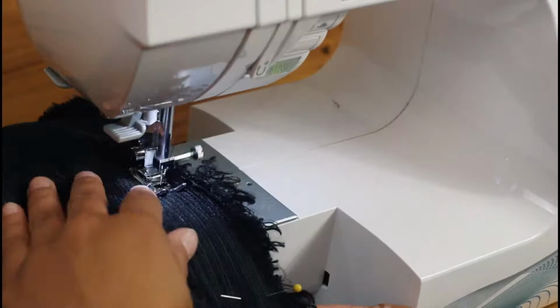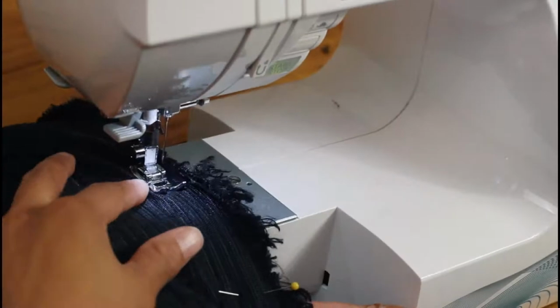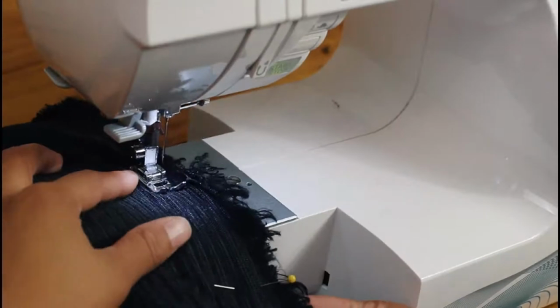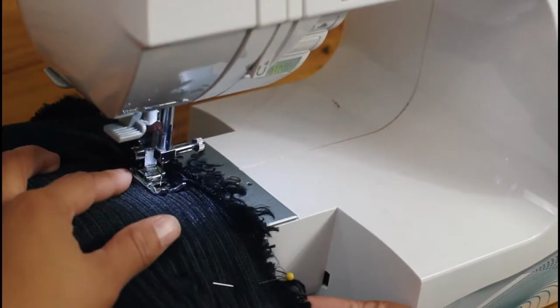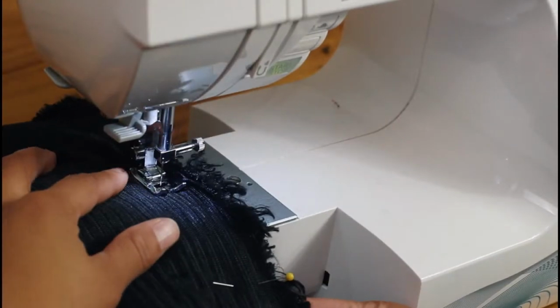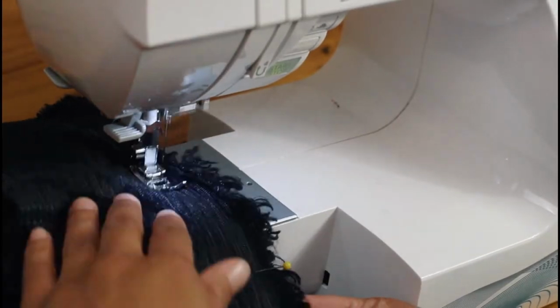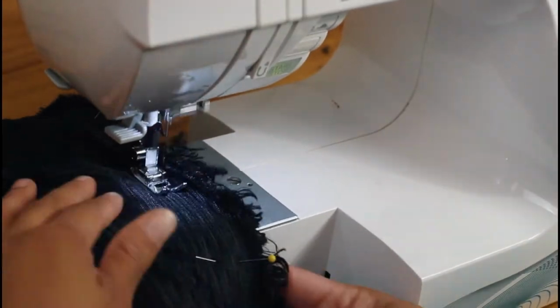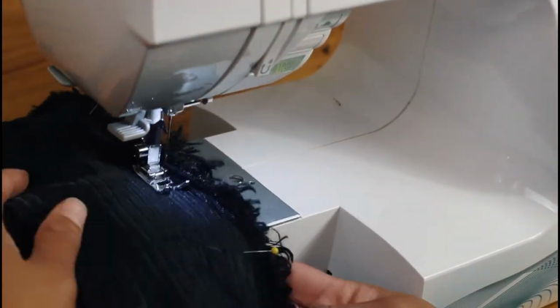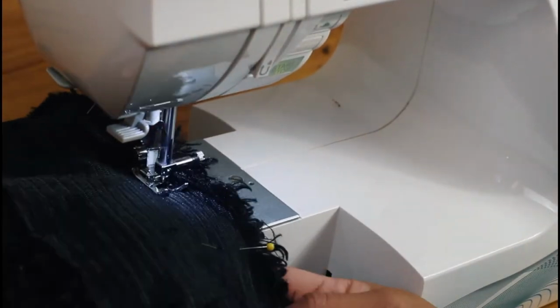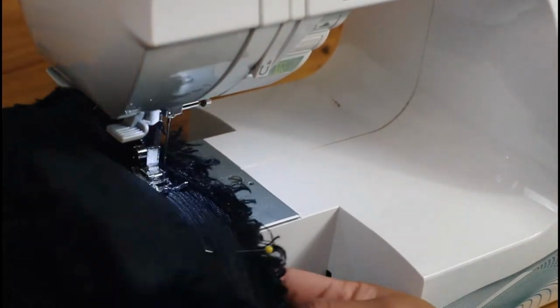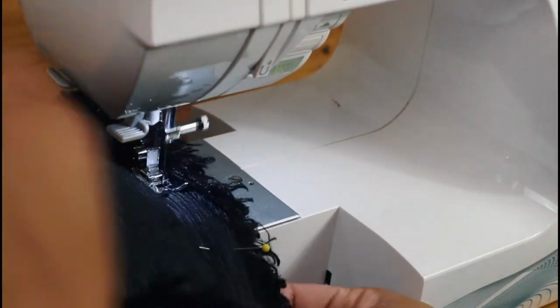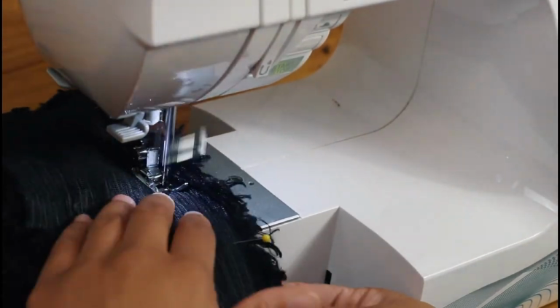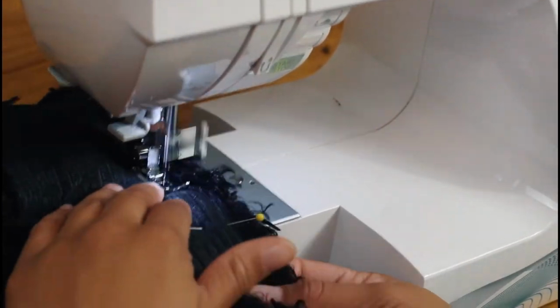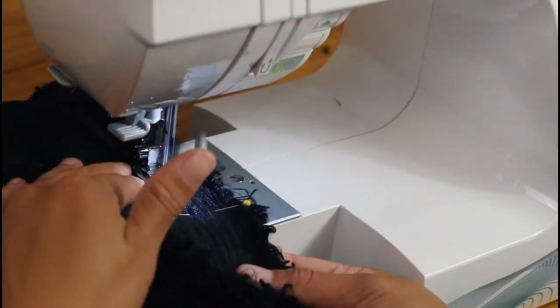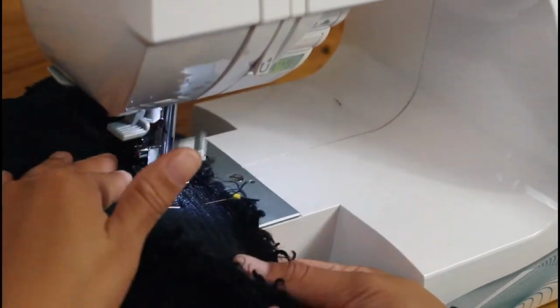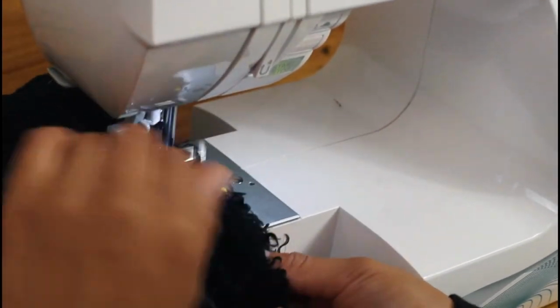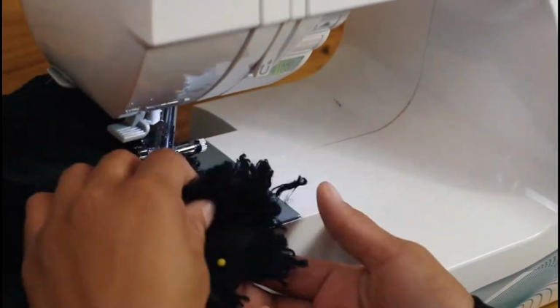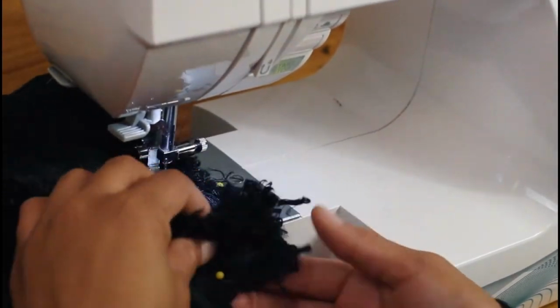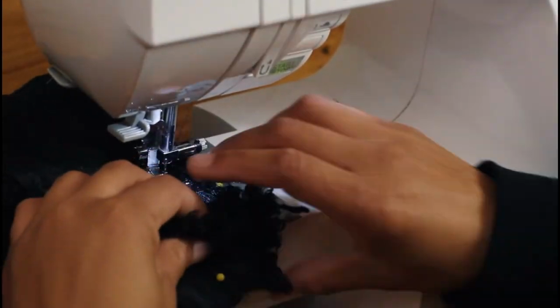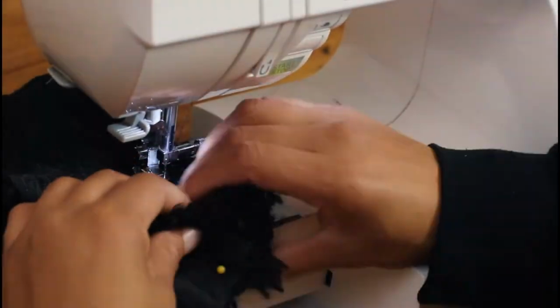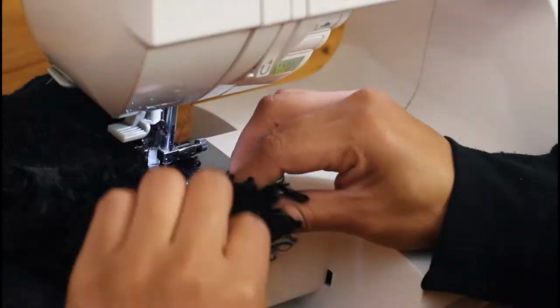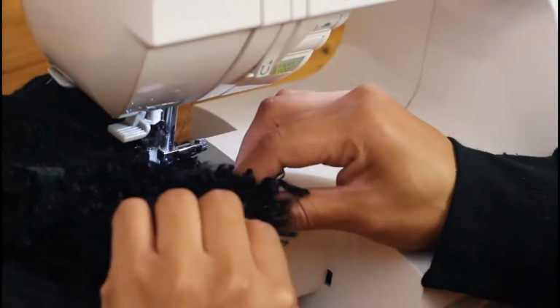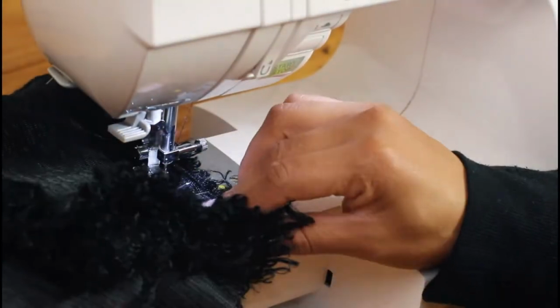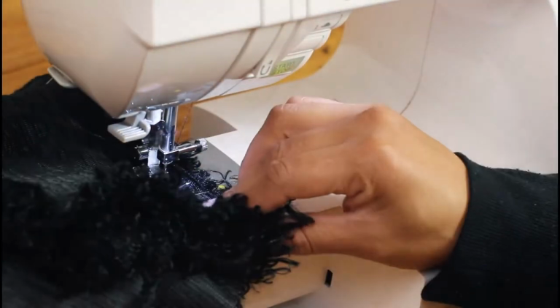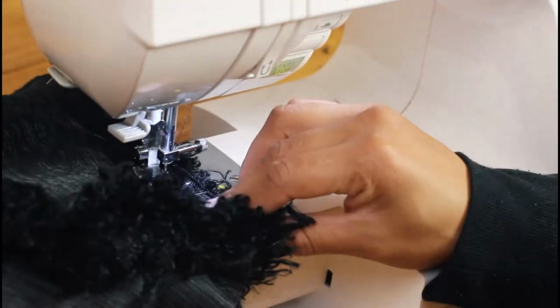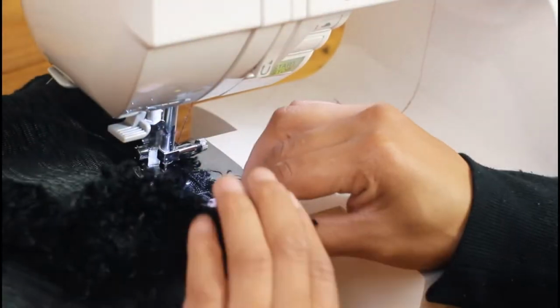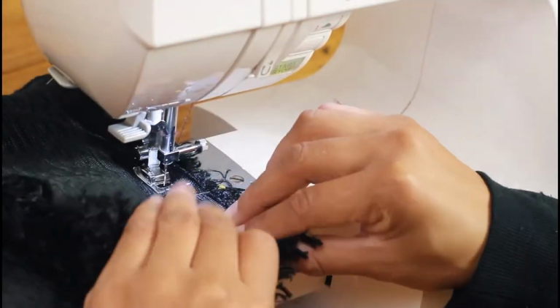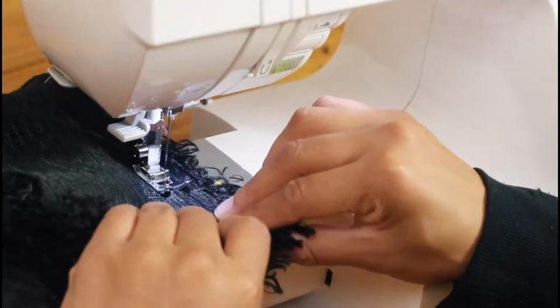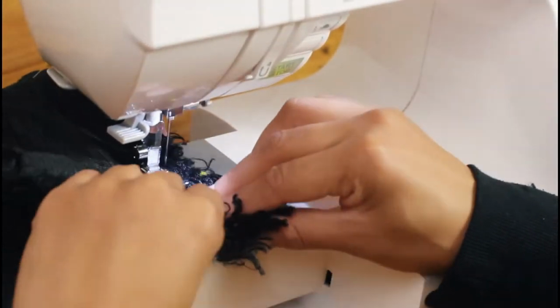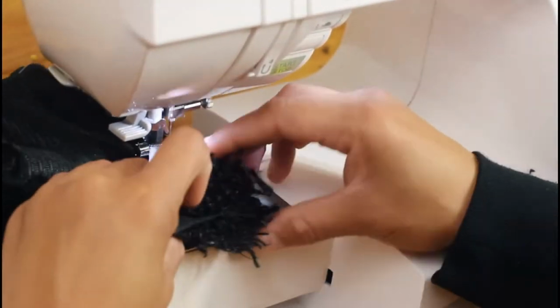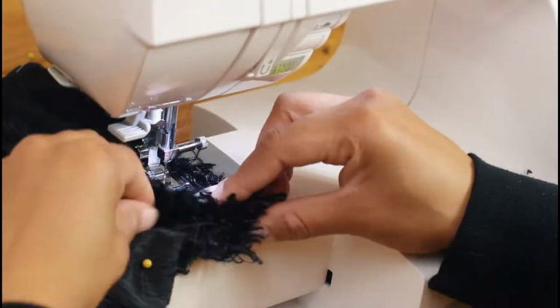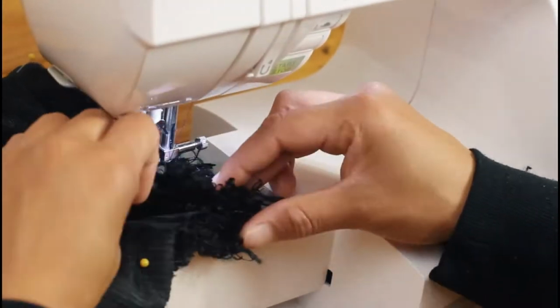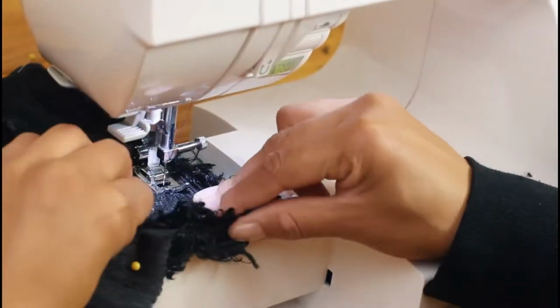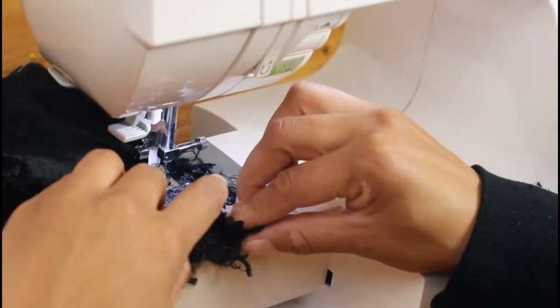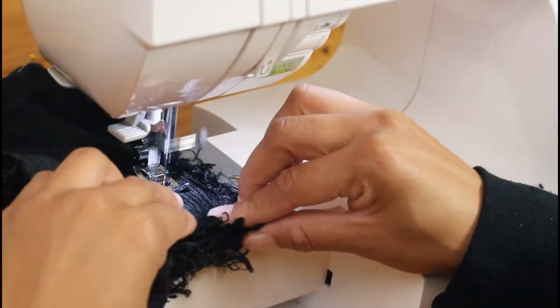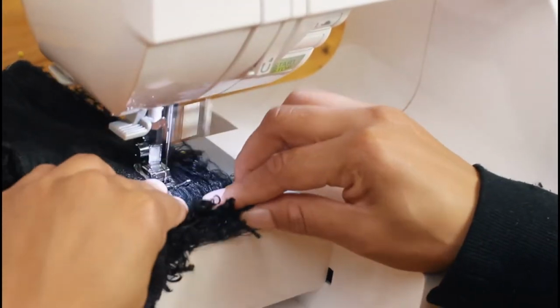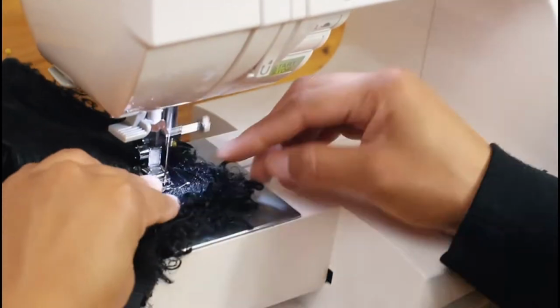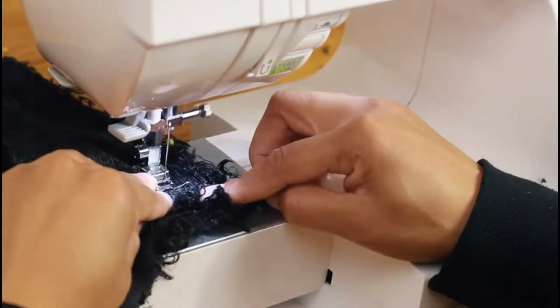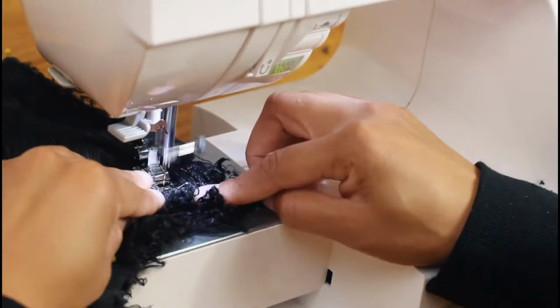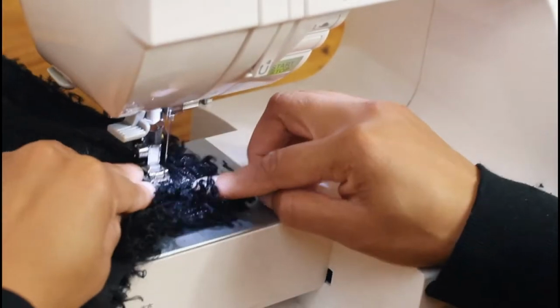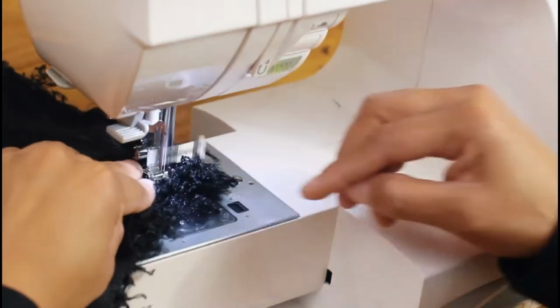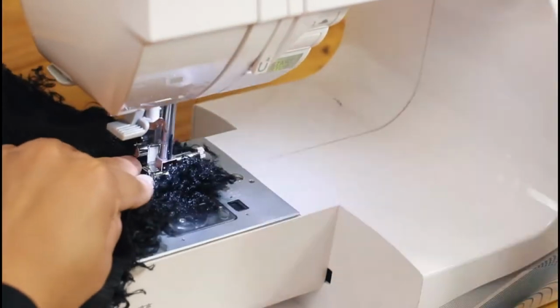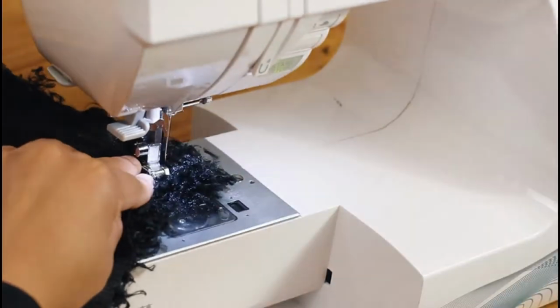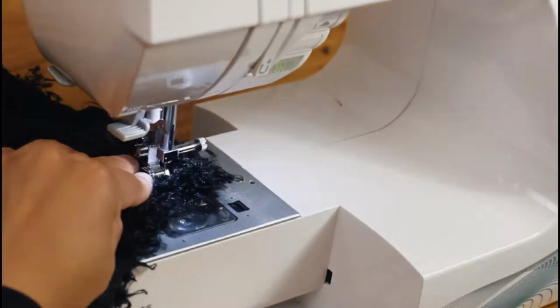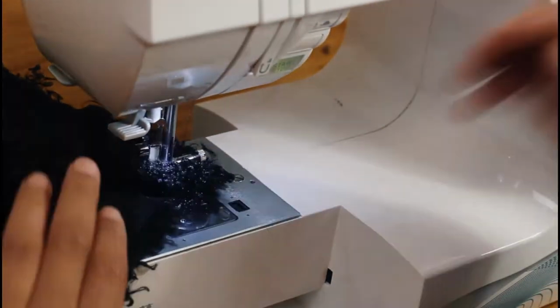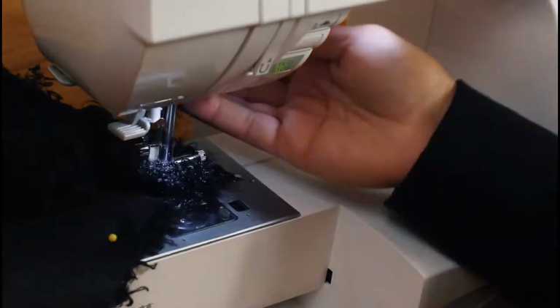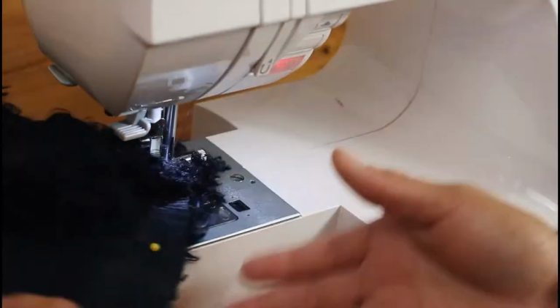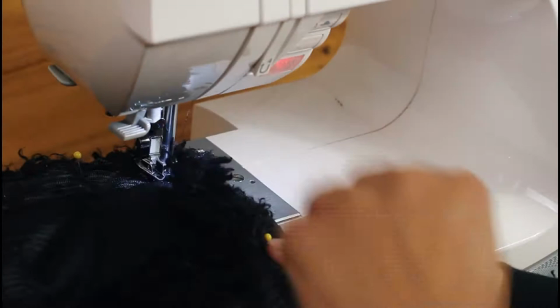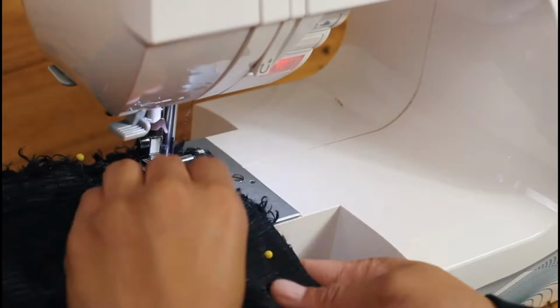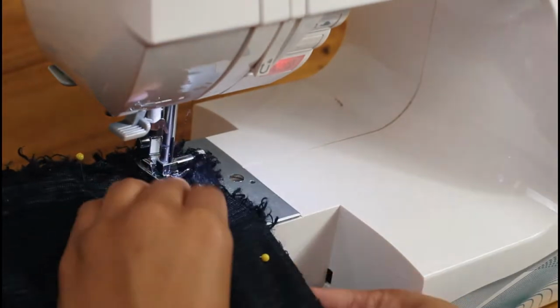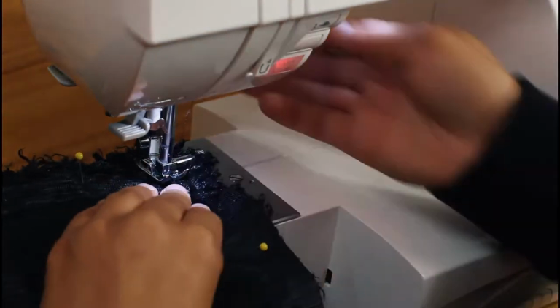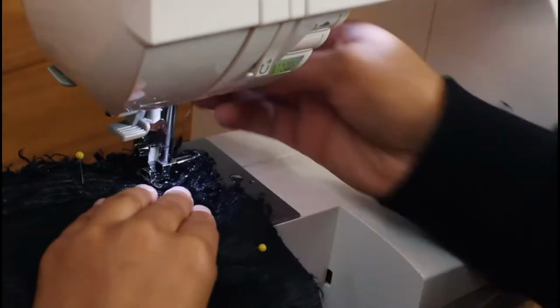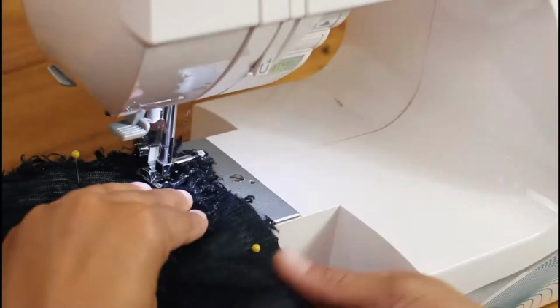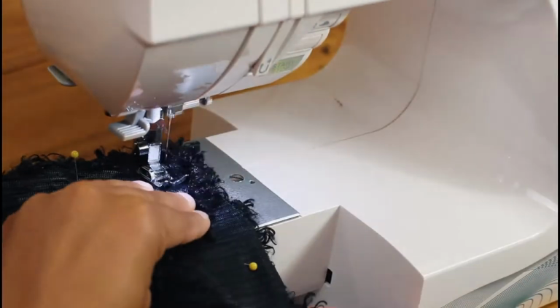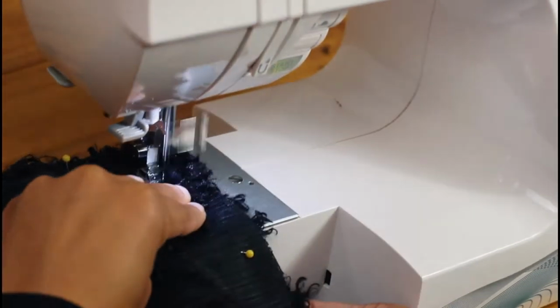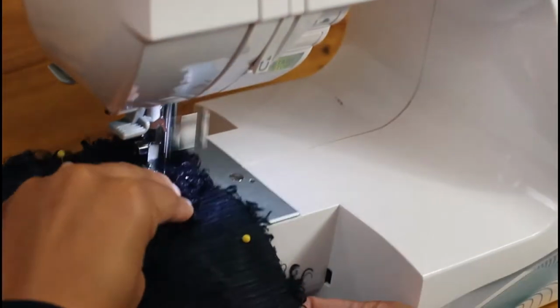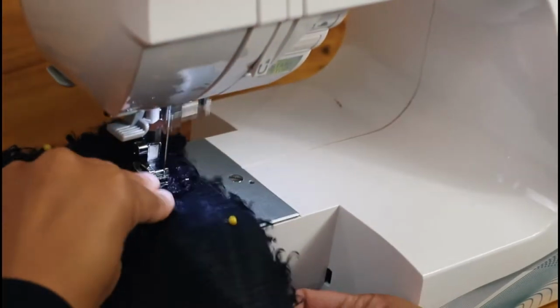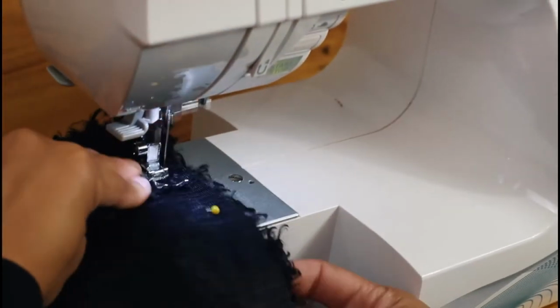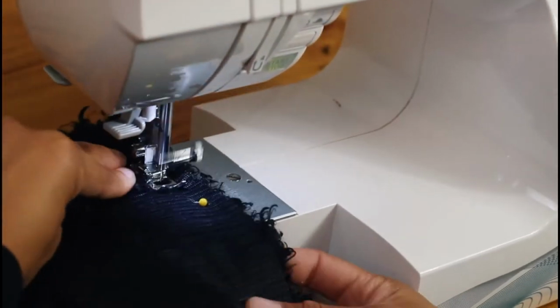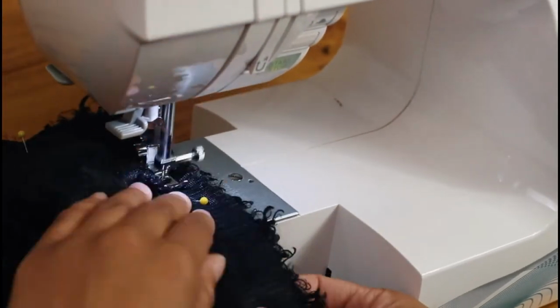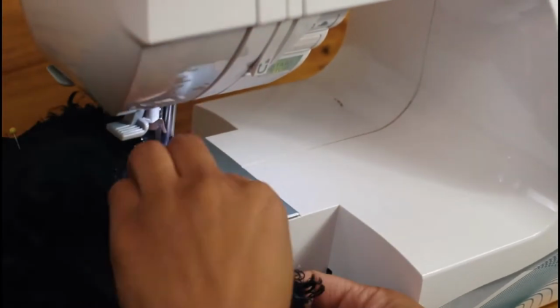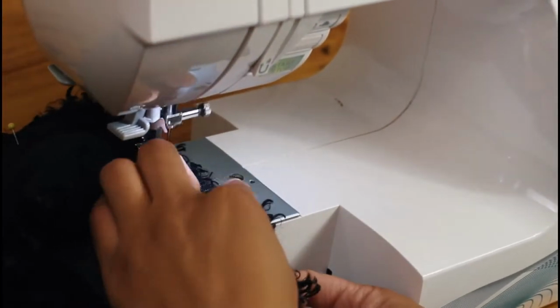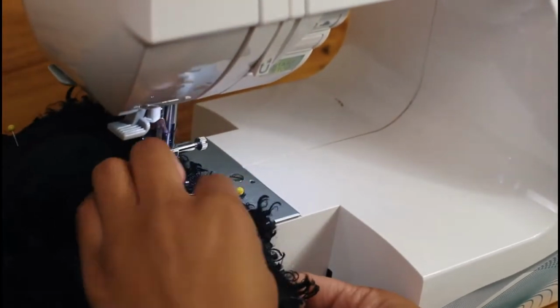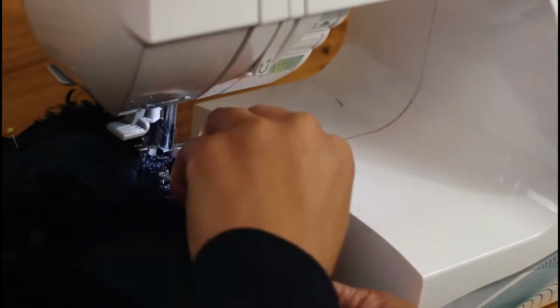To turn the corners, with the needle still in the fabric, lift the presser foot, turn your fabric, then lower the presser foot and sew.